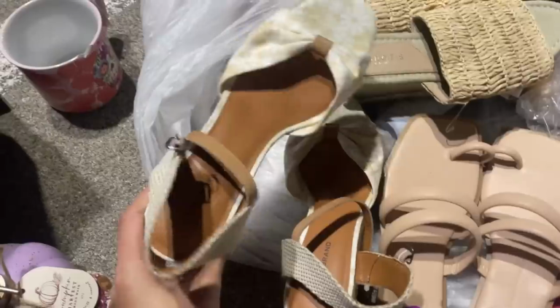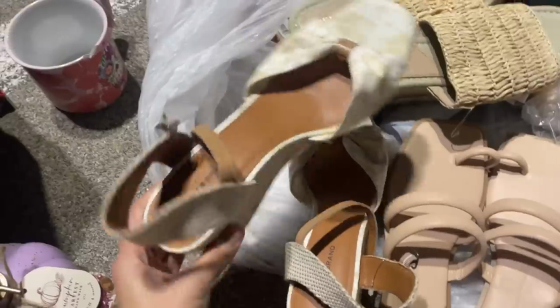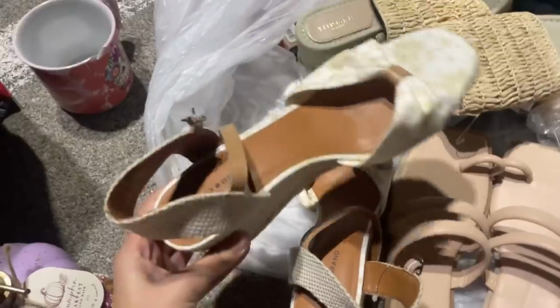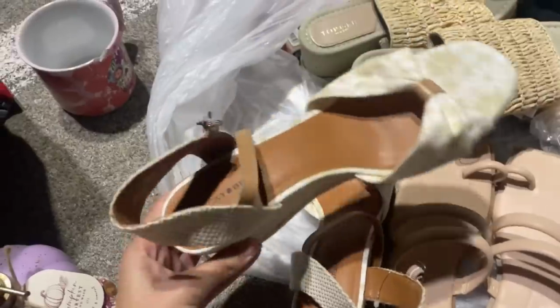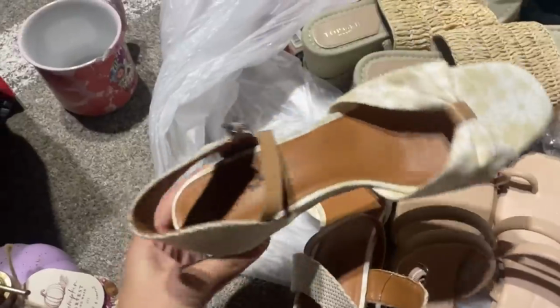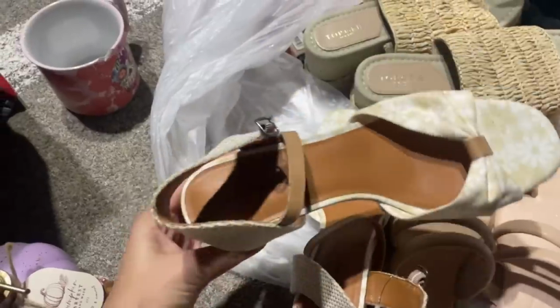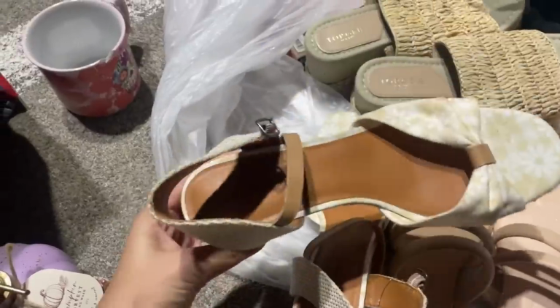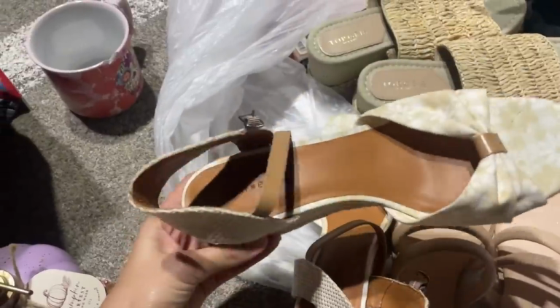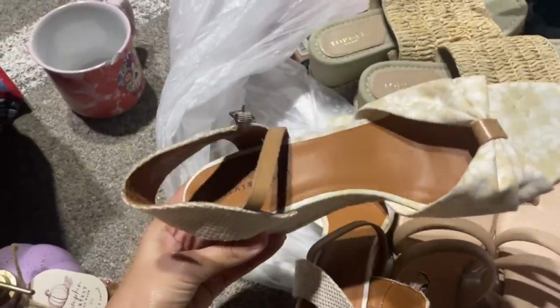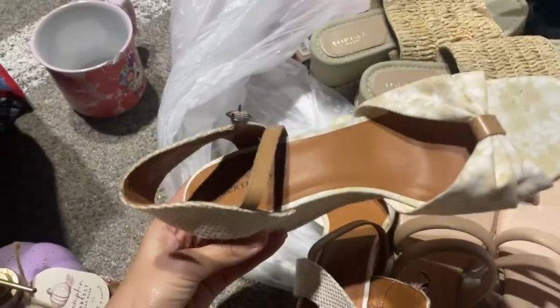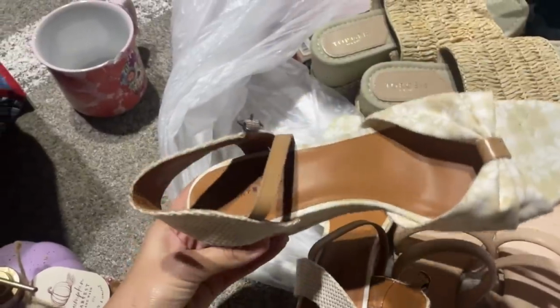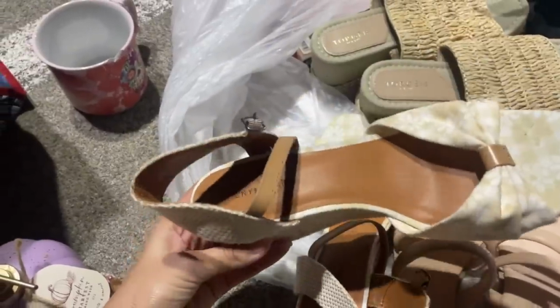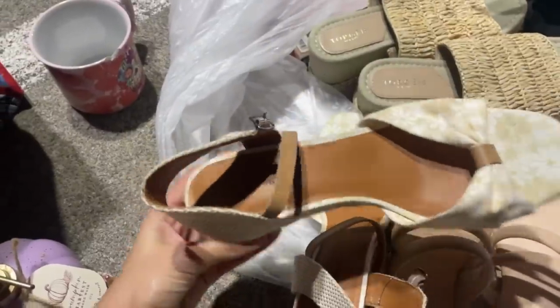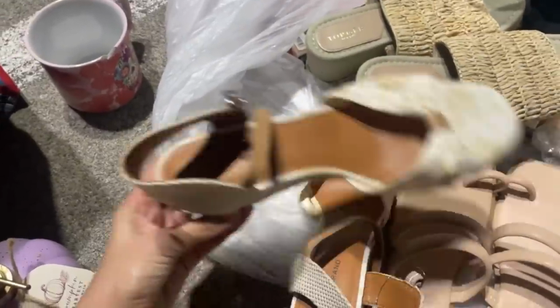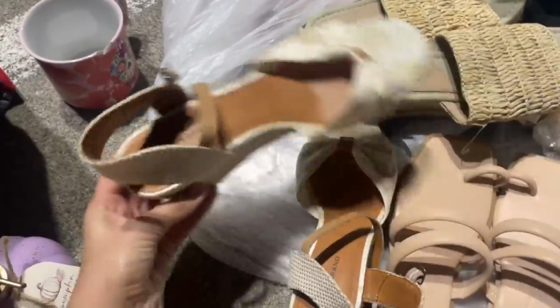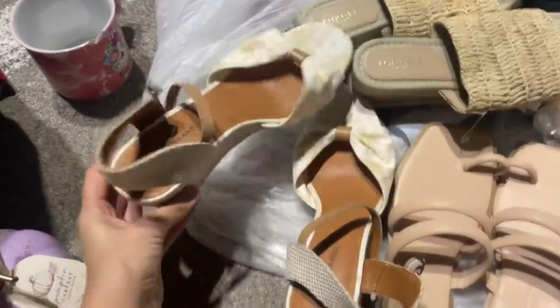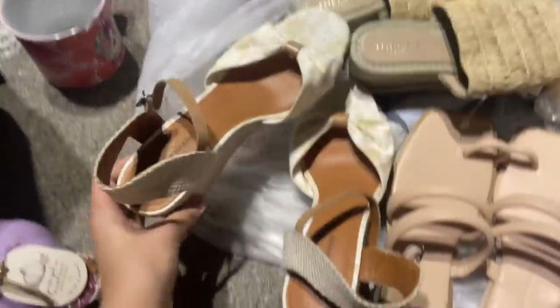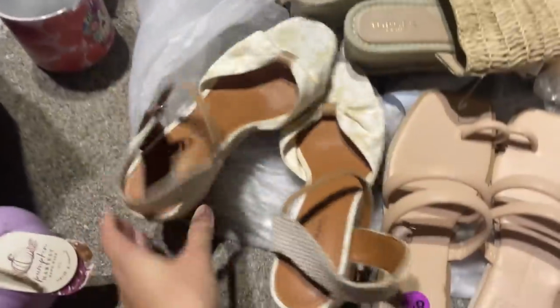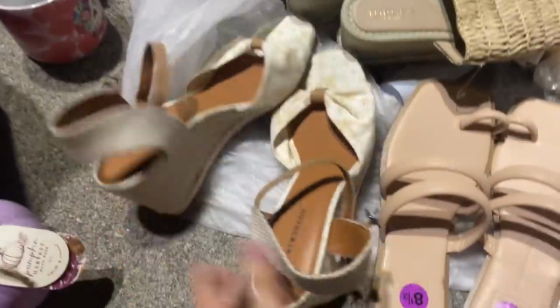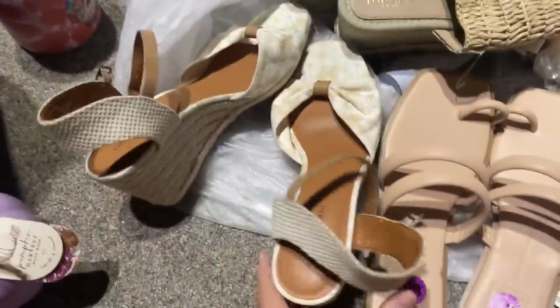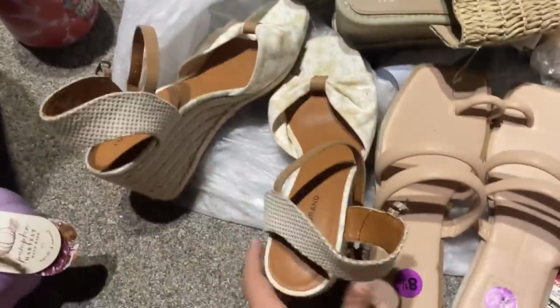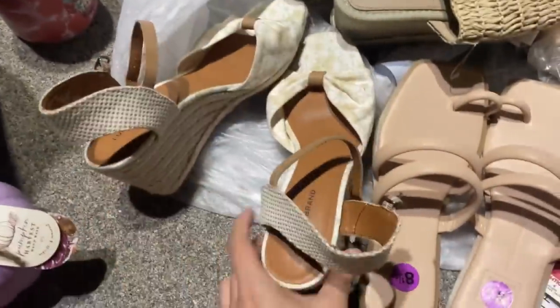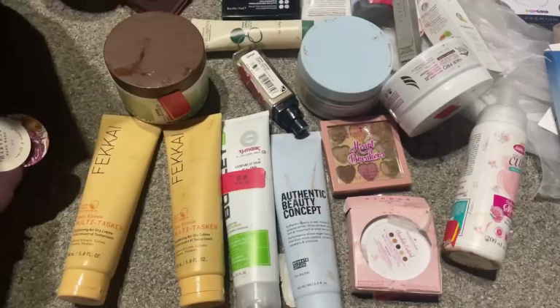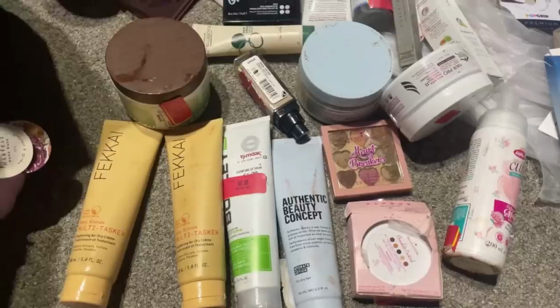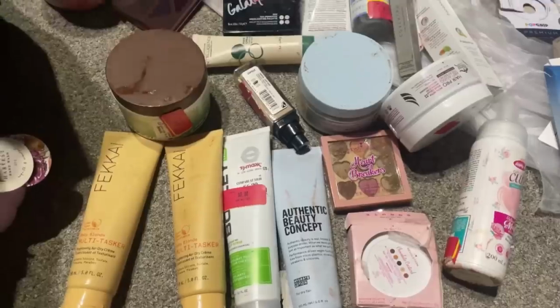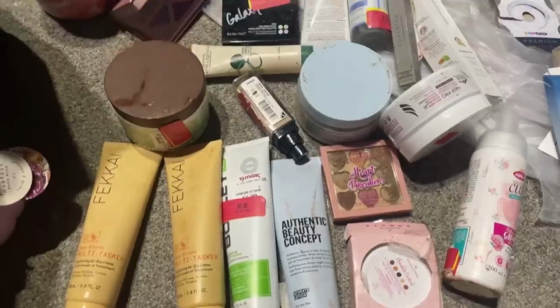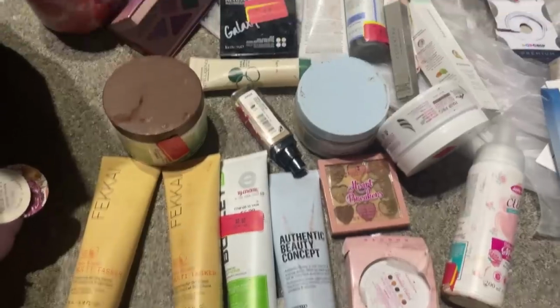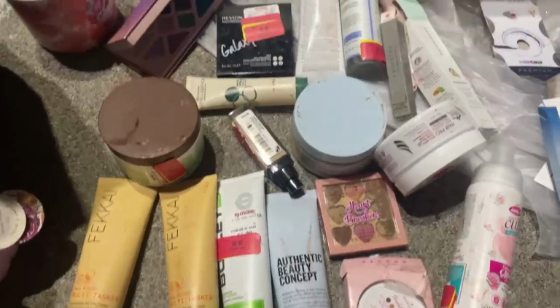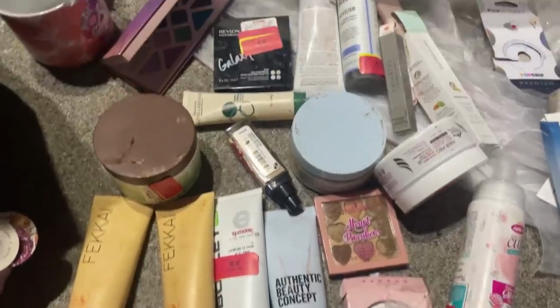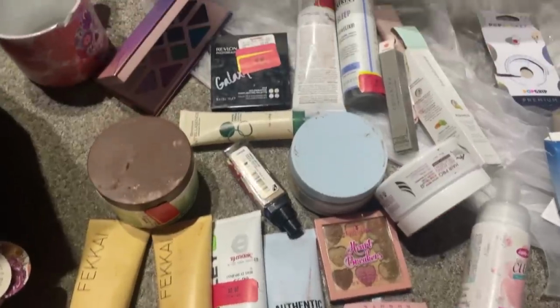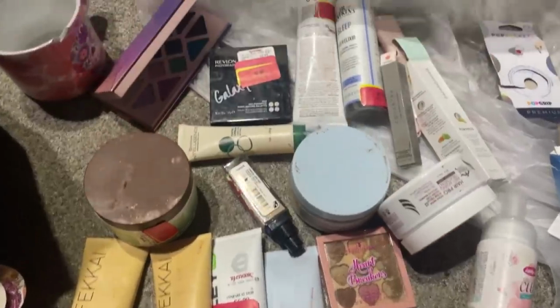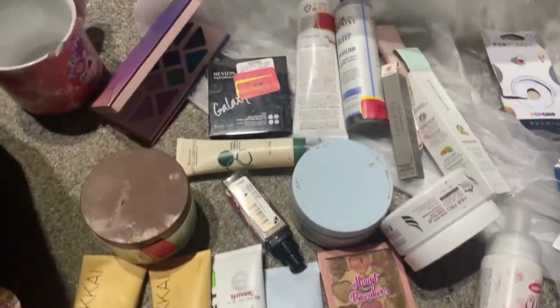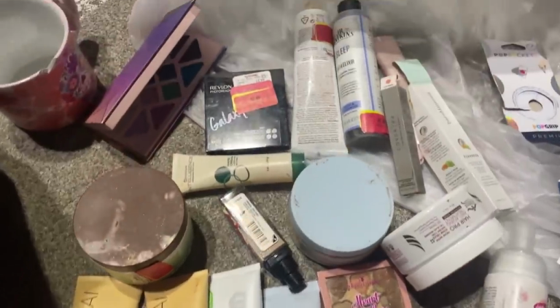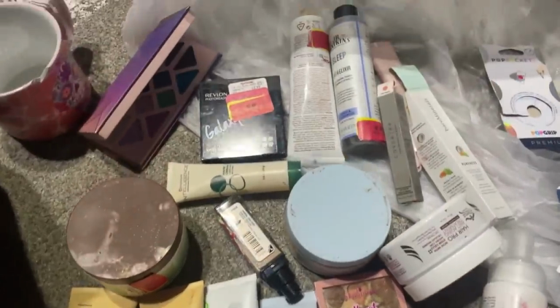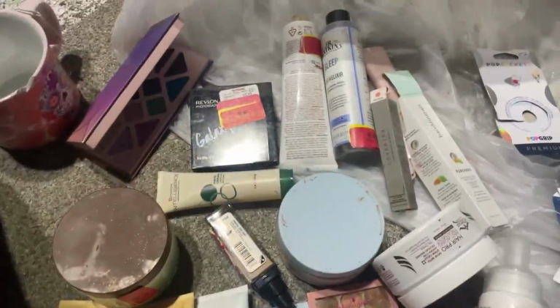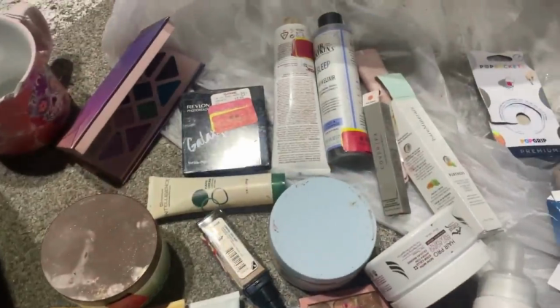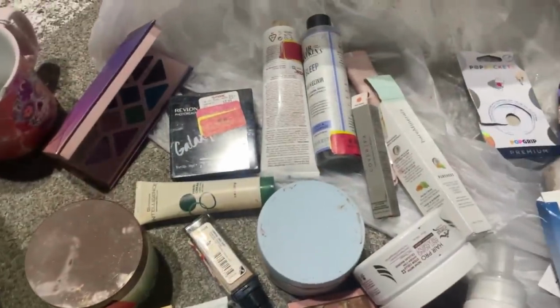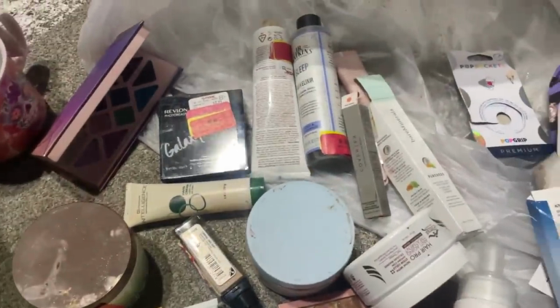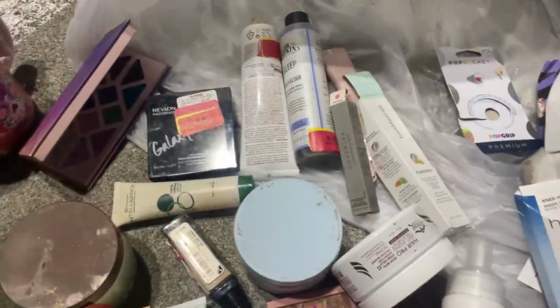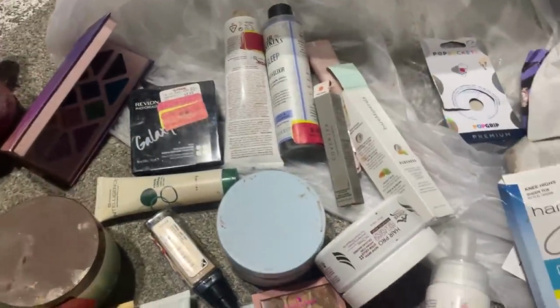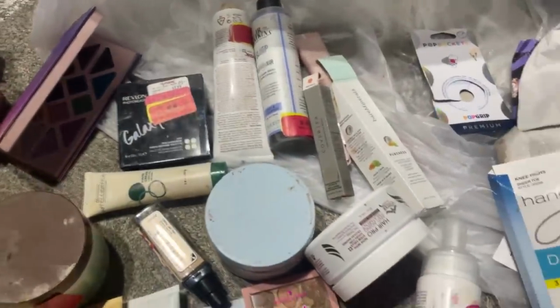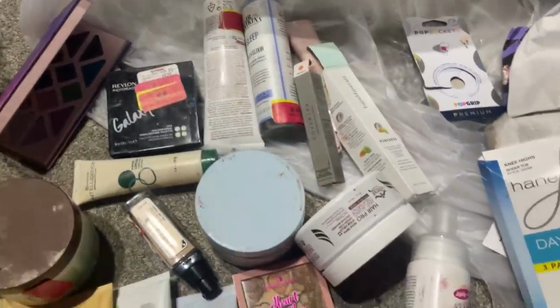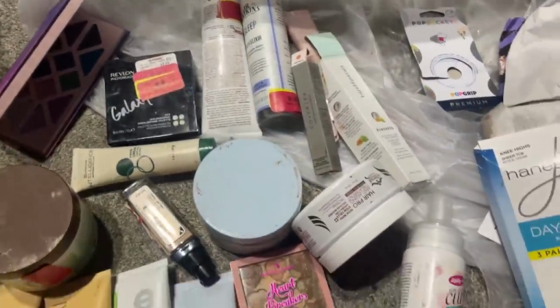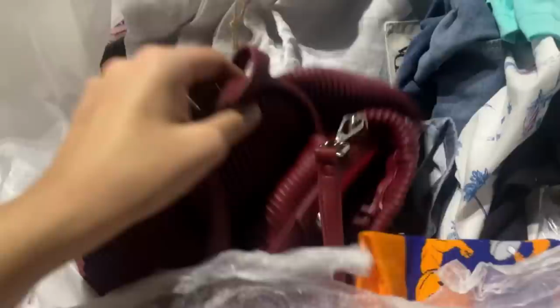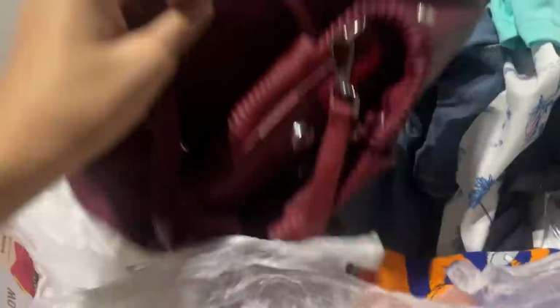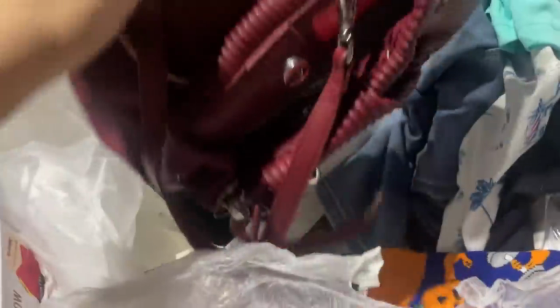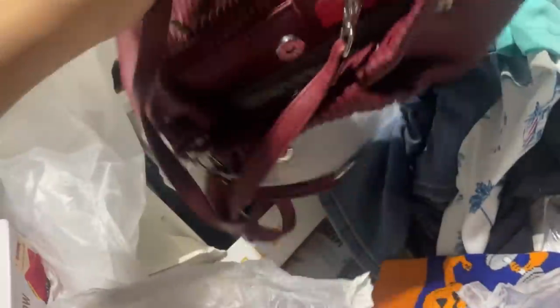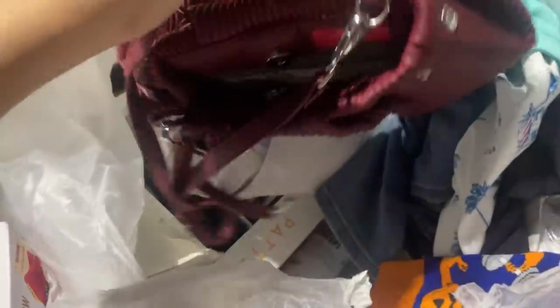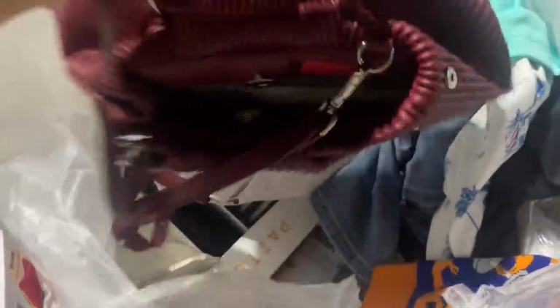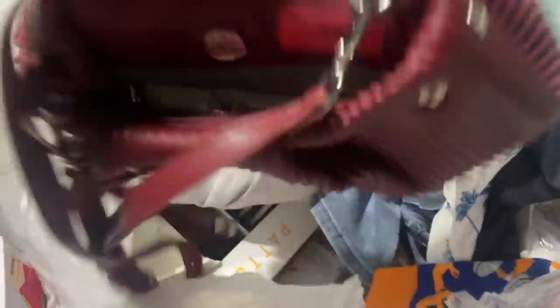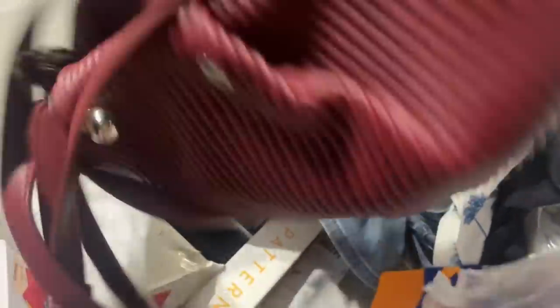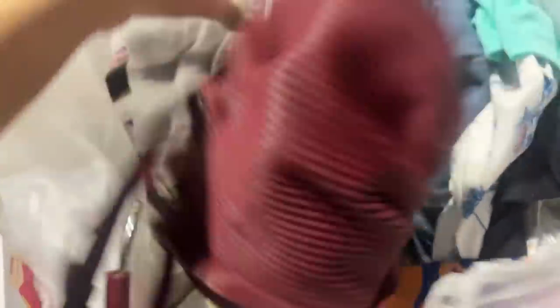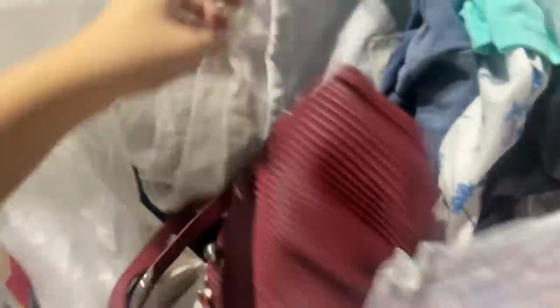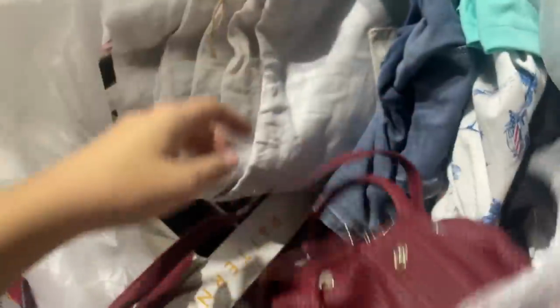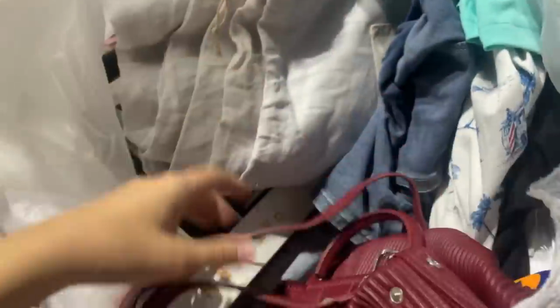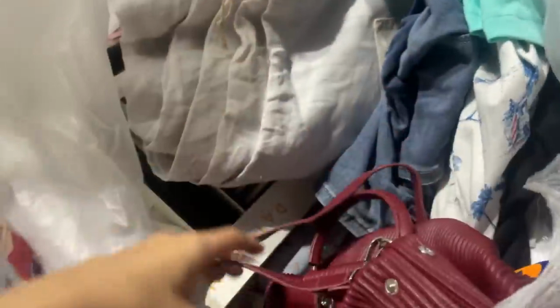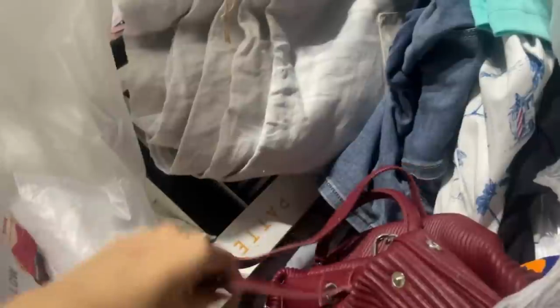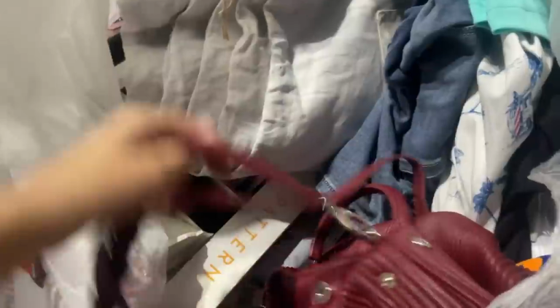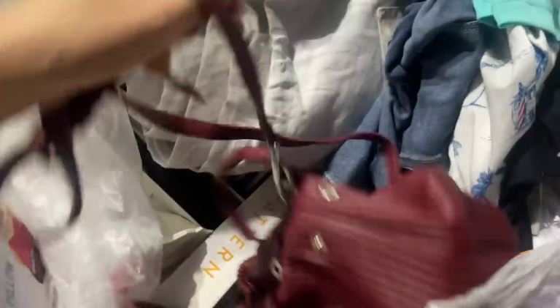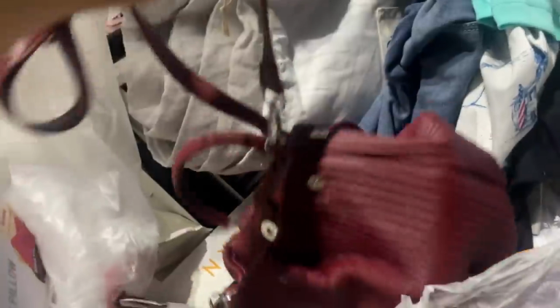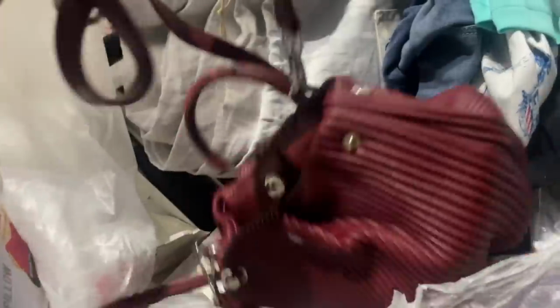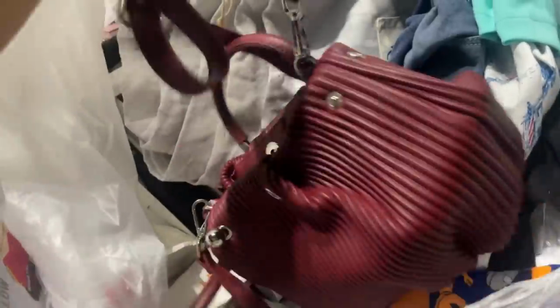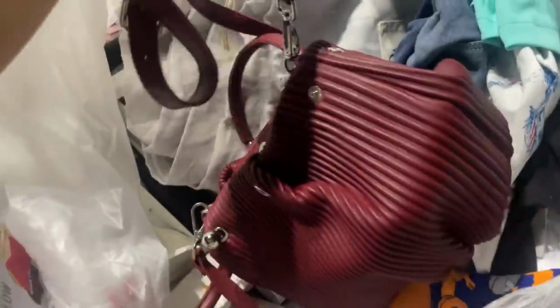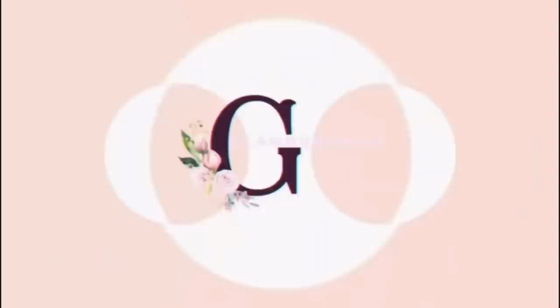There's a bunch of nice shoes — these ones are Lucky Brand. And look at all this makeup and skincare. I wonder why they would have thrown this purse away.